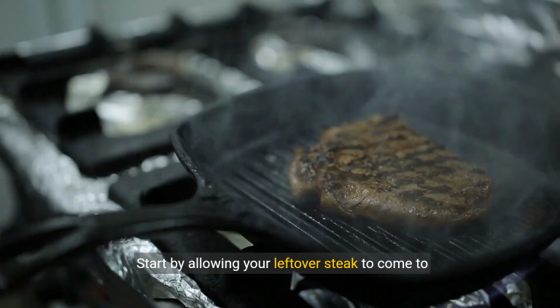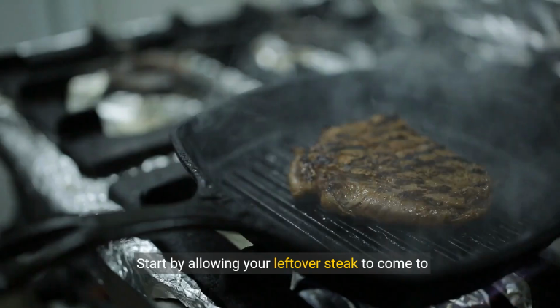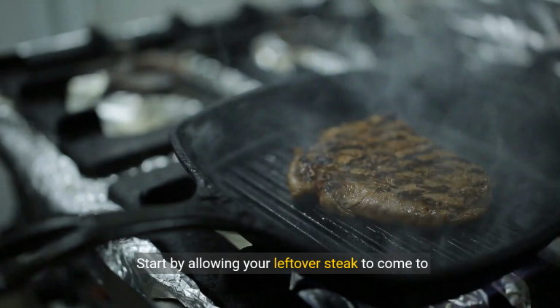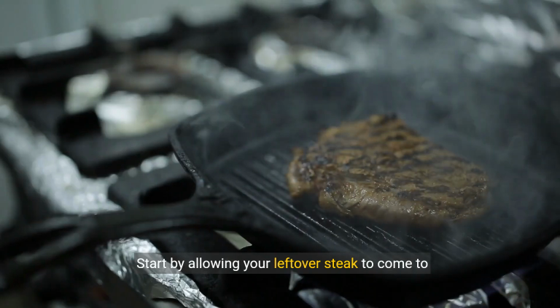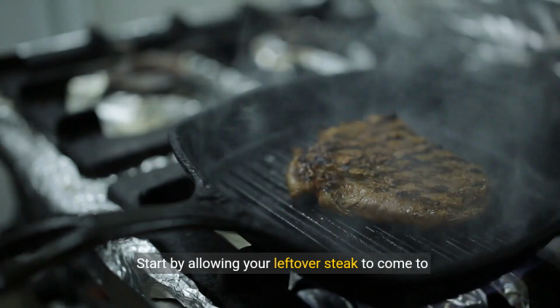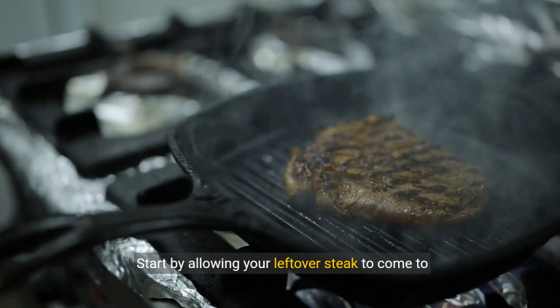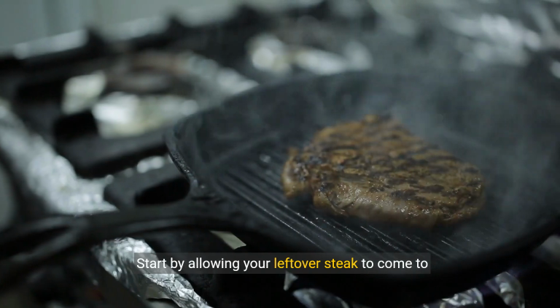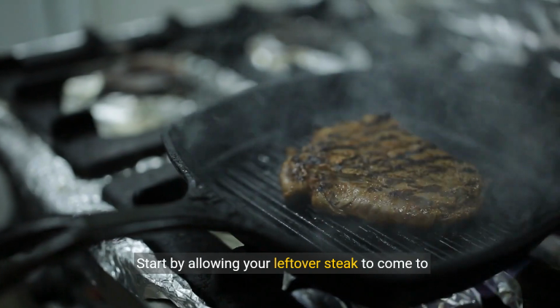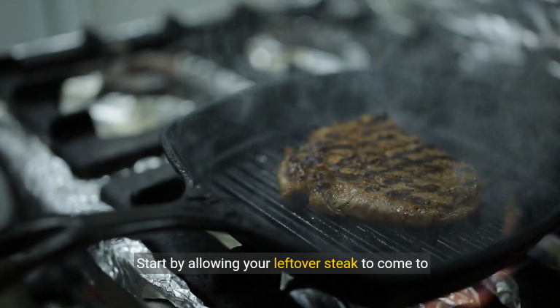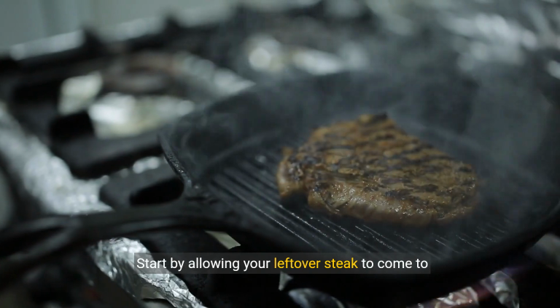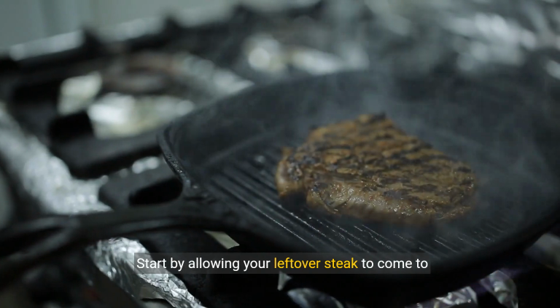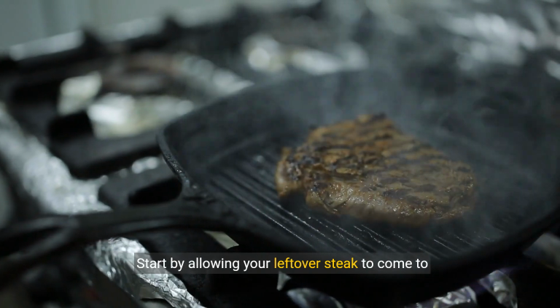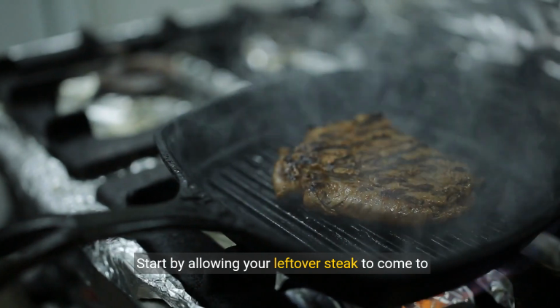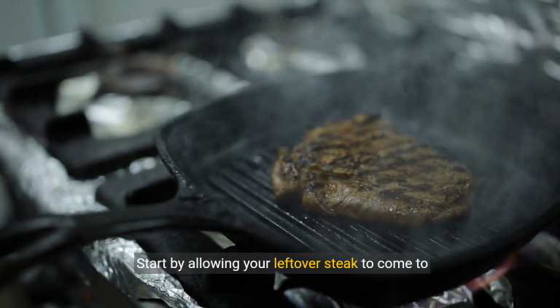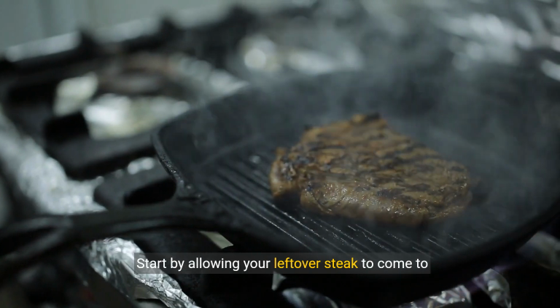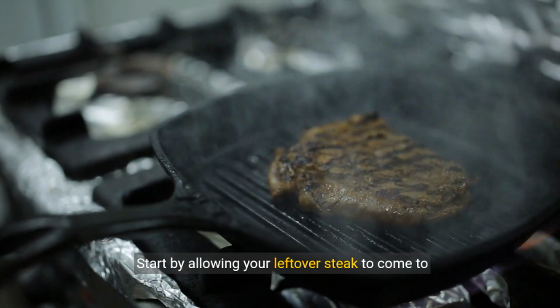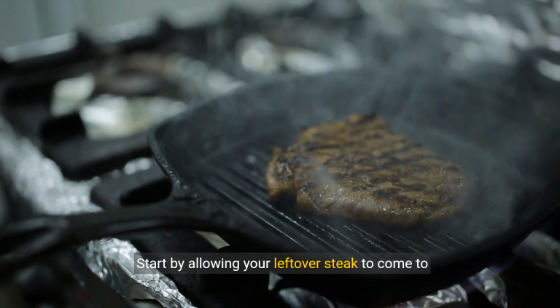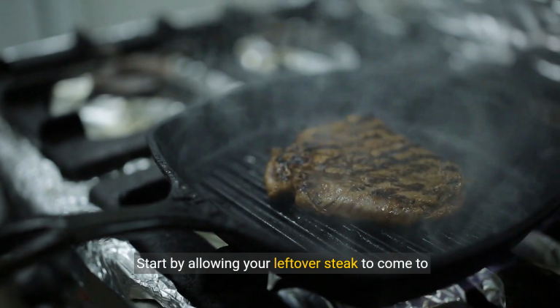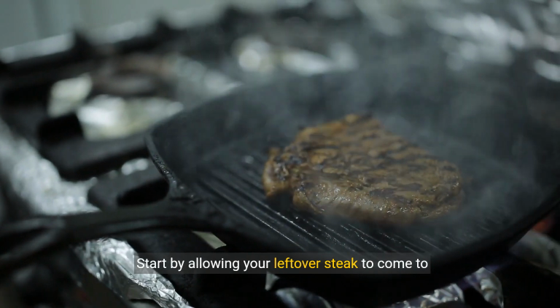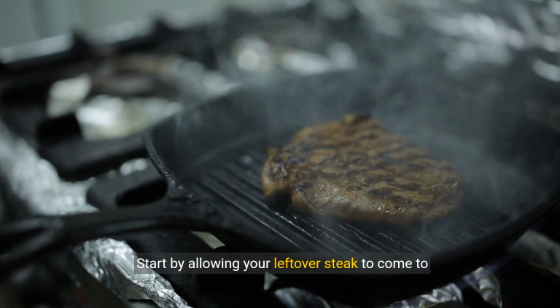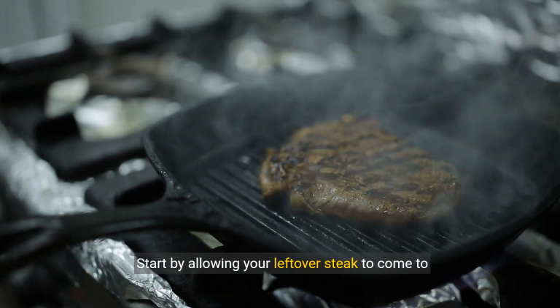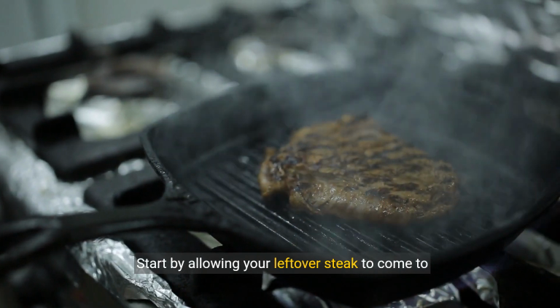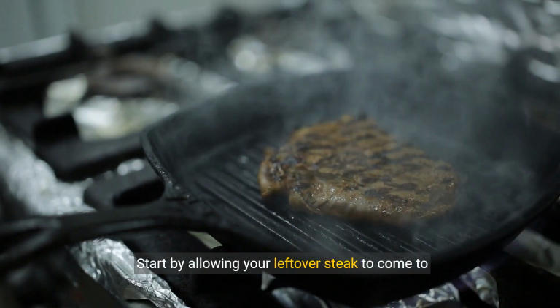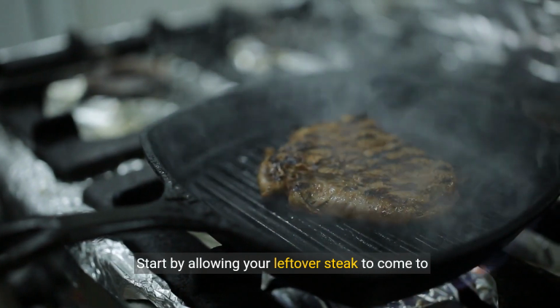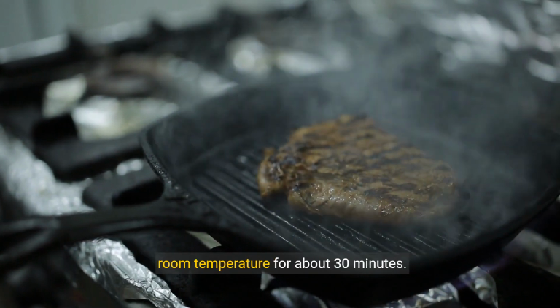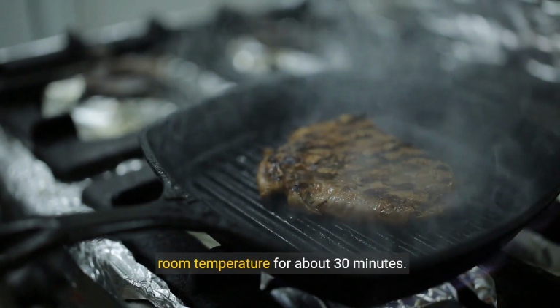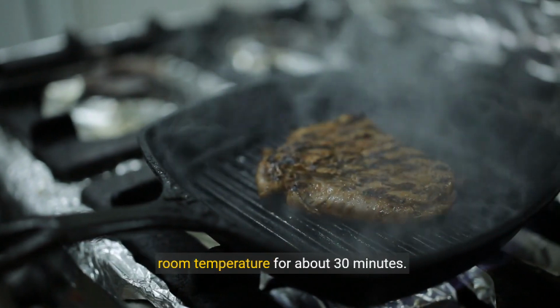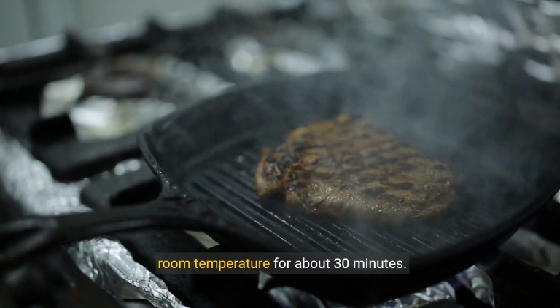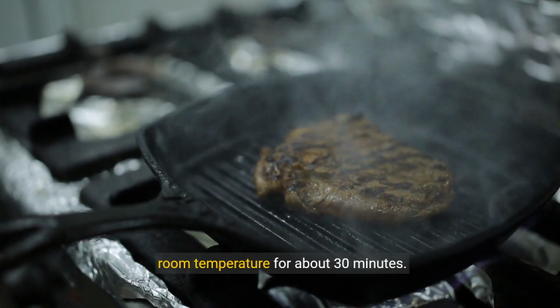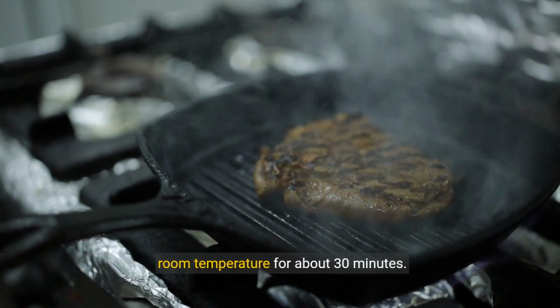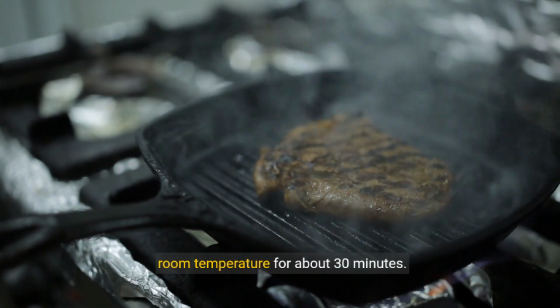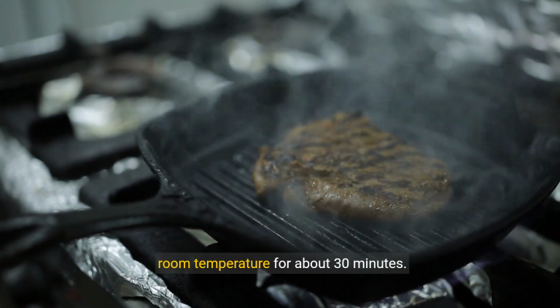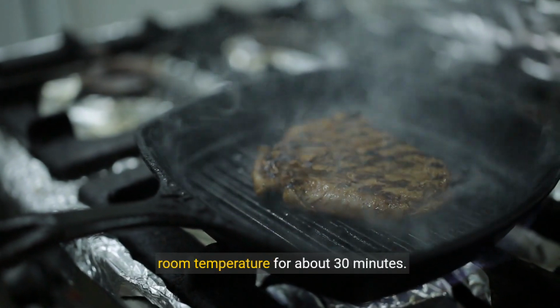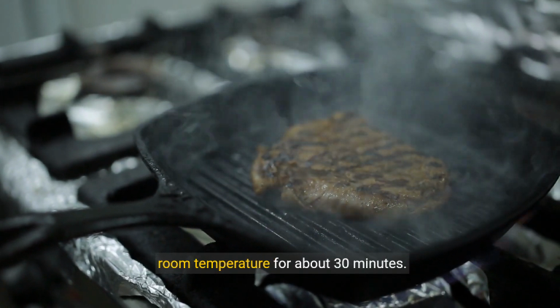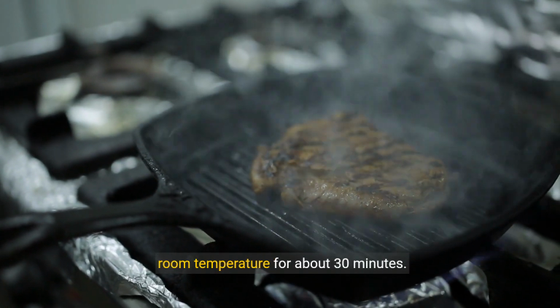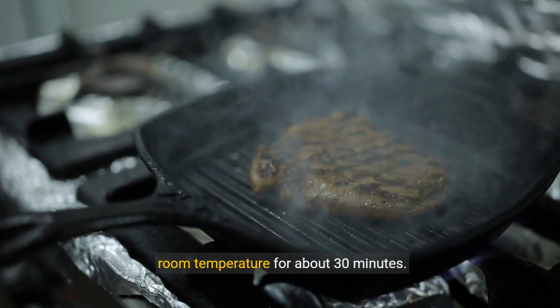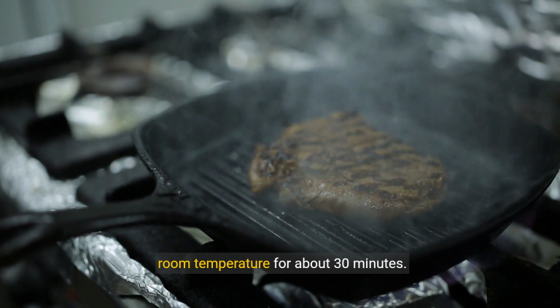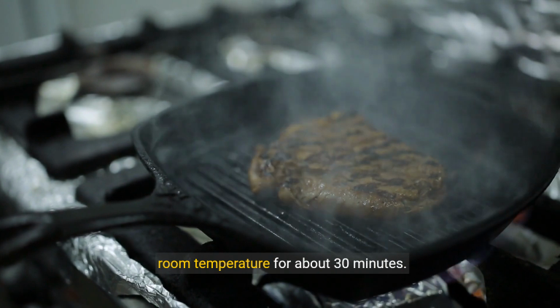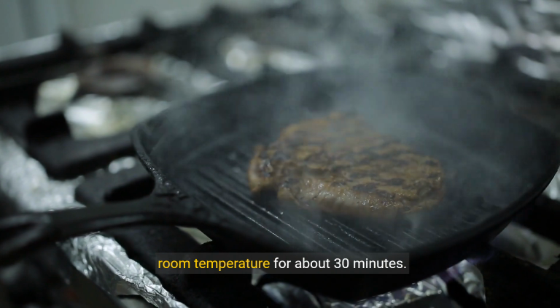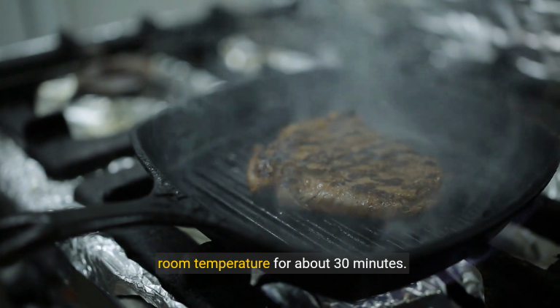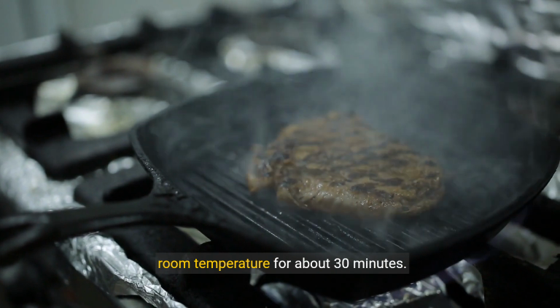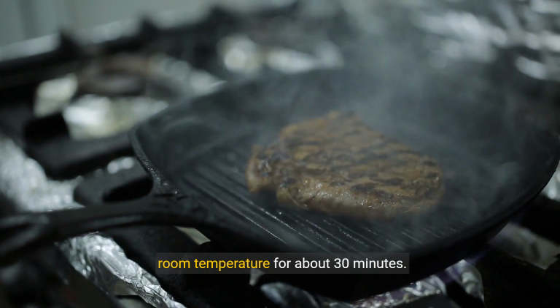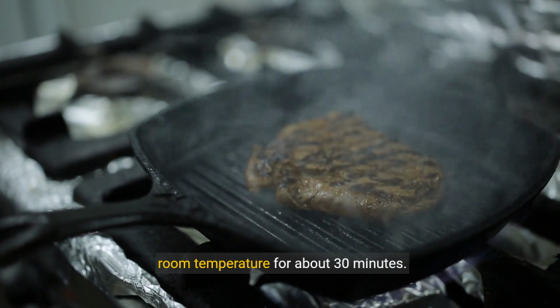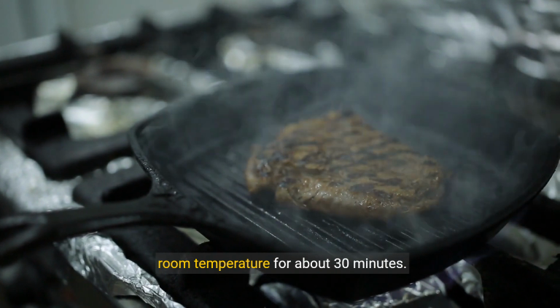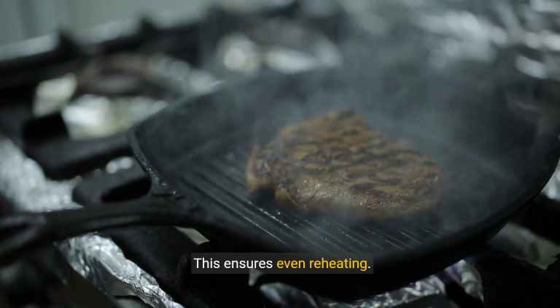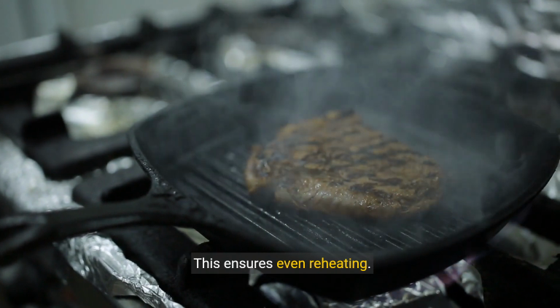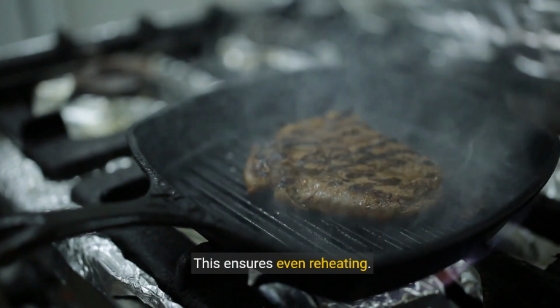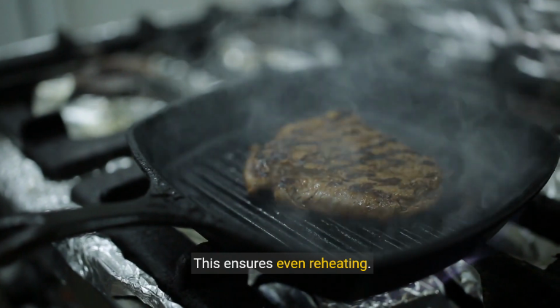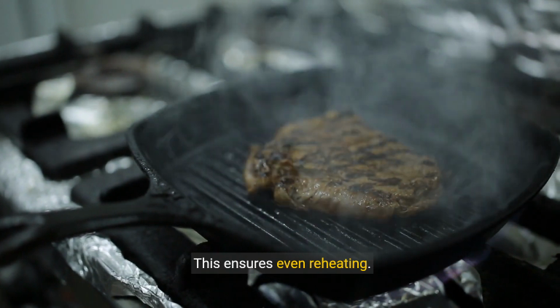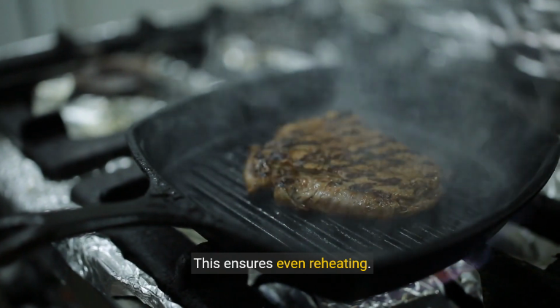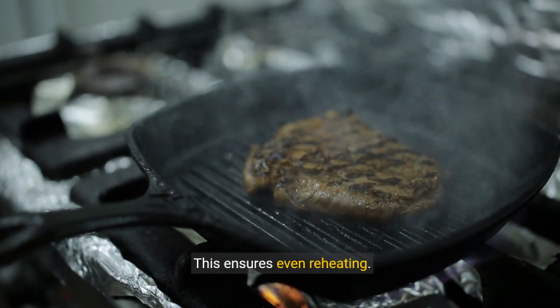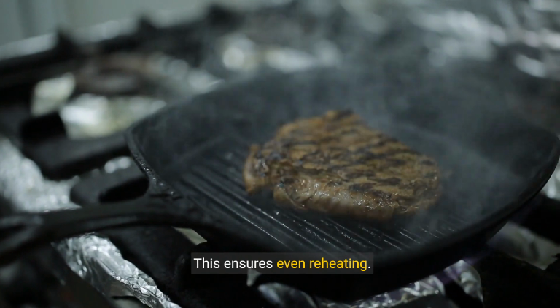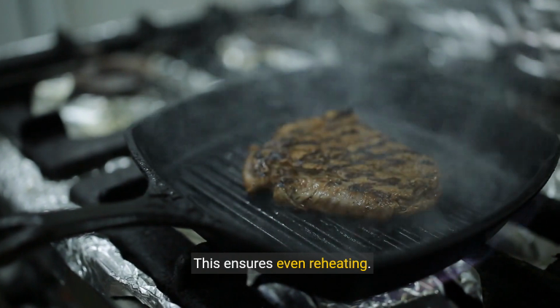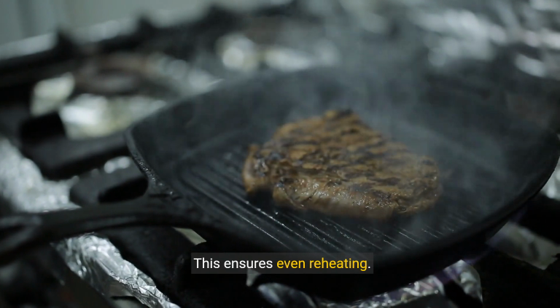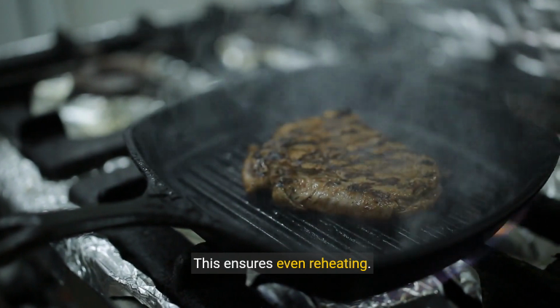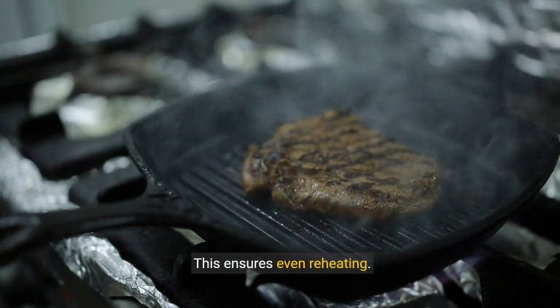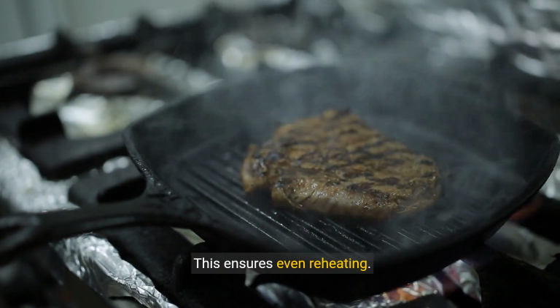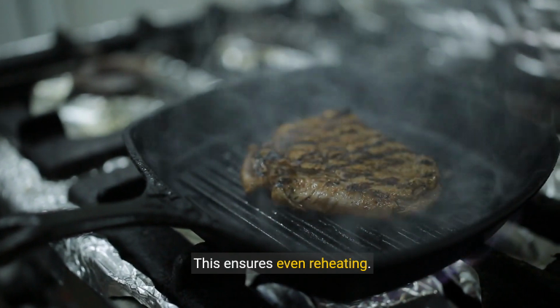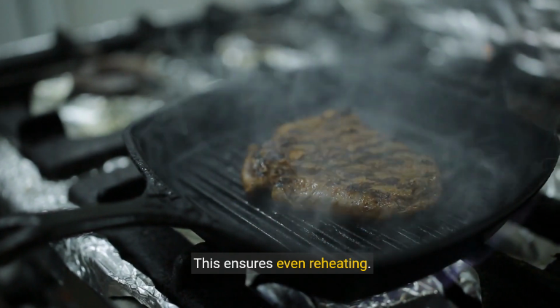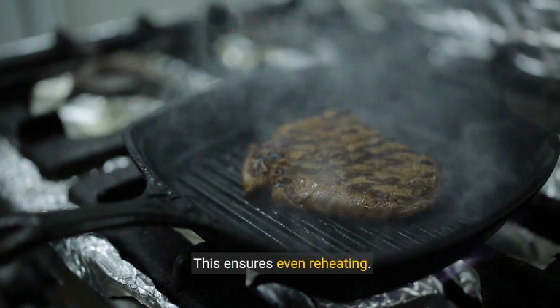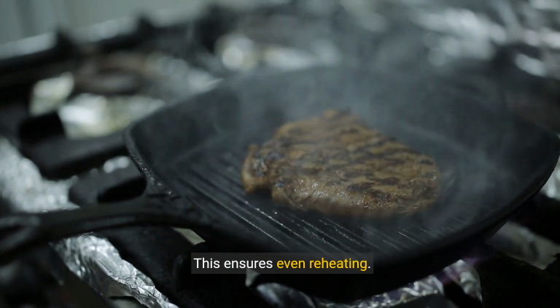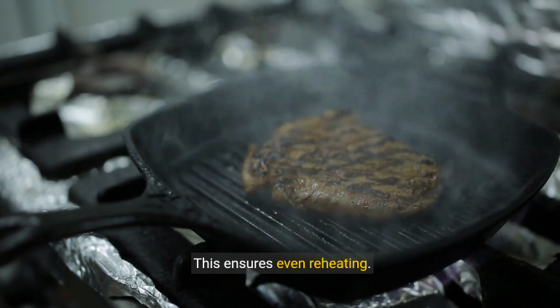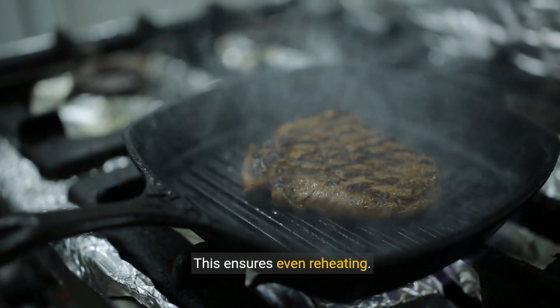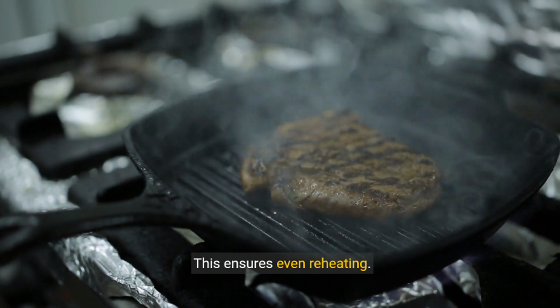Start by allowing your leftover steak to come to room temperature for about 30 minutes. This ensures even reheating.